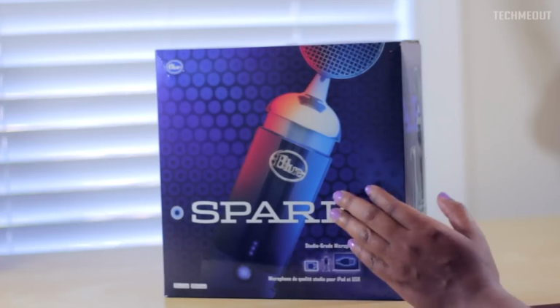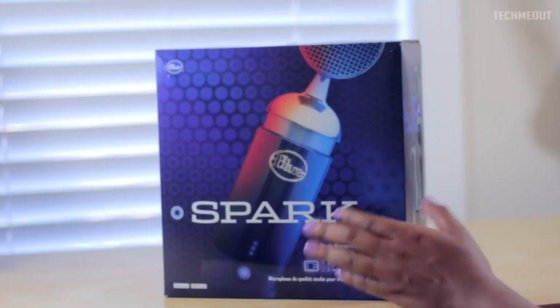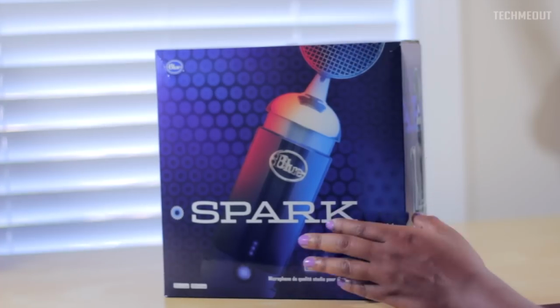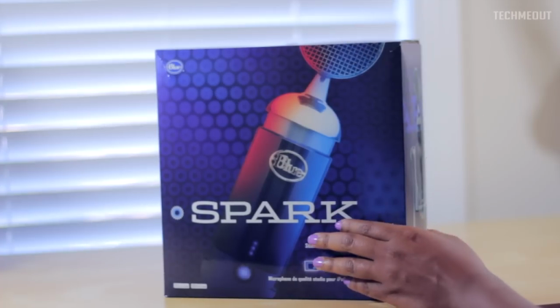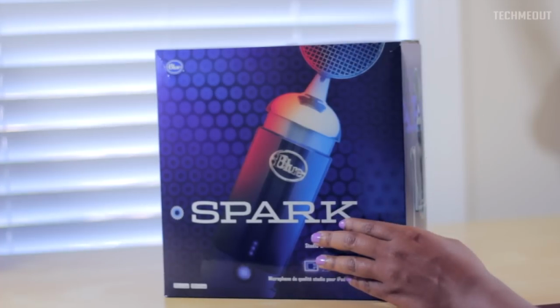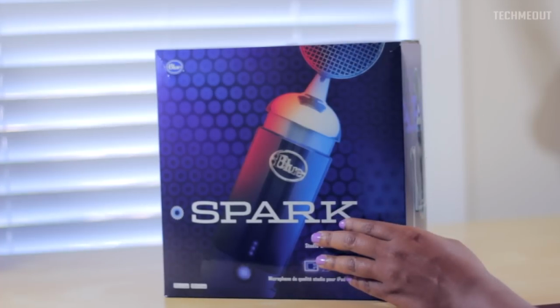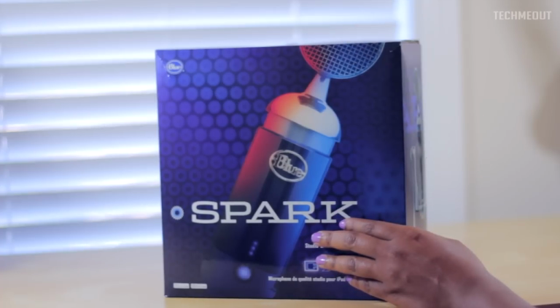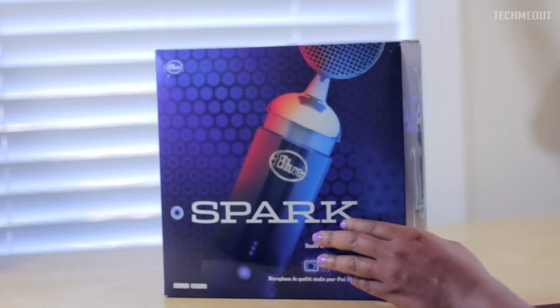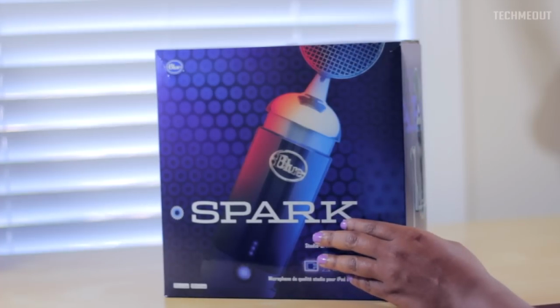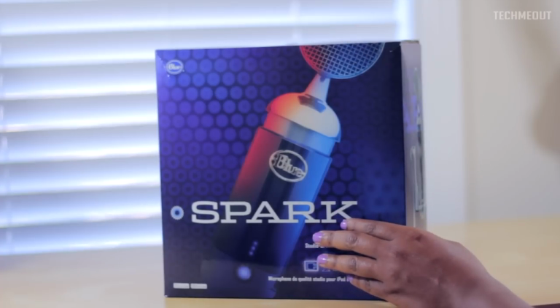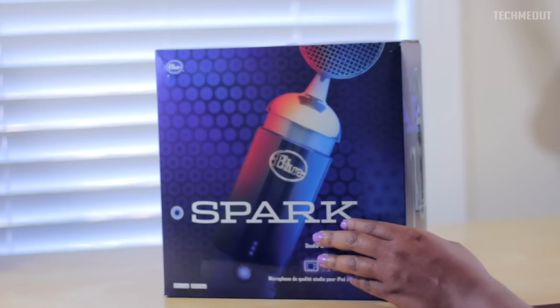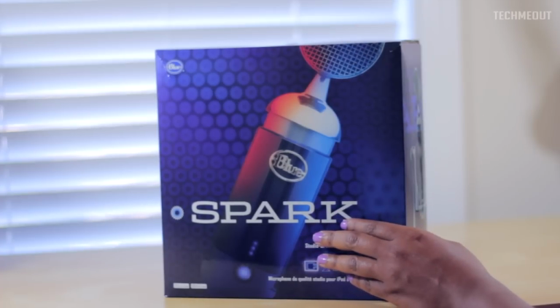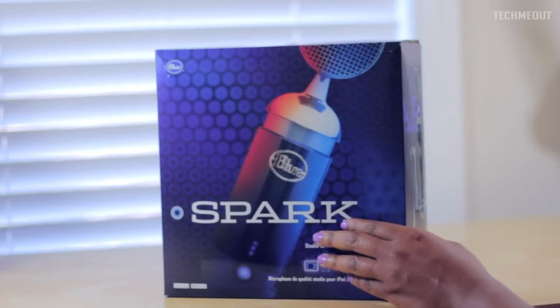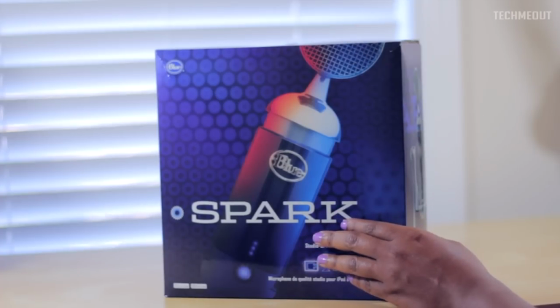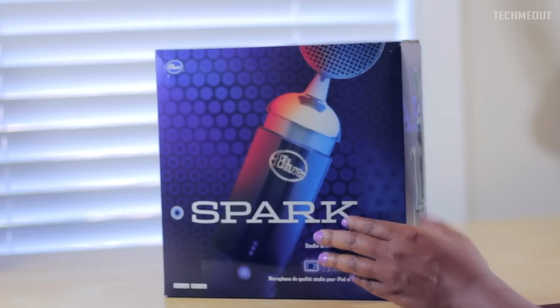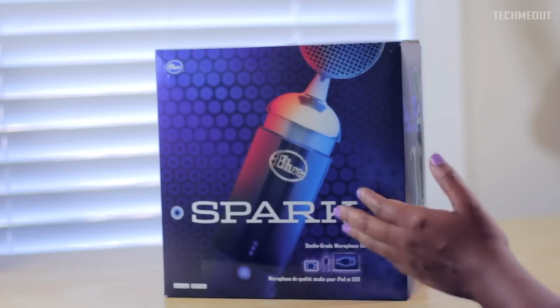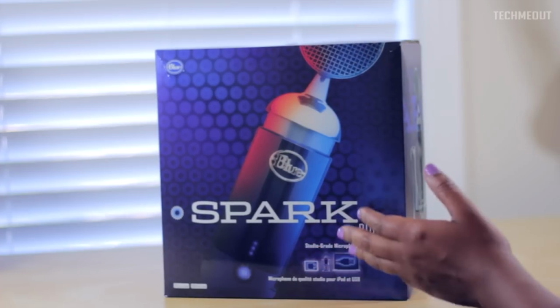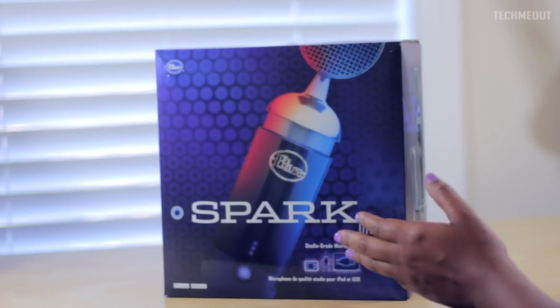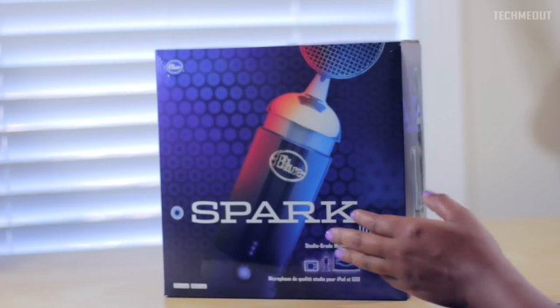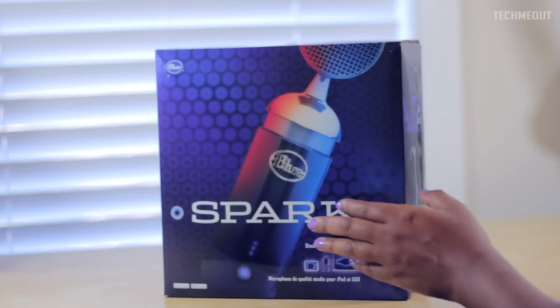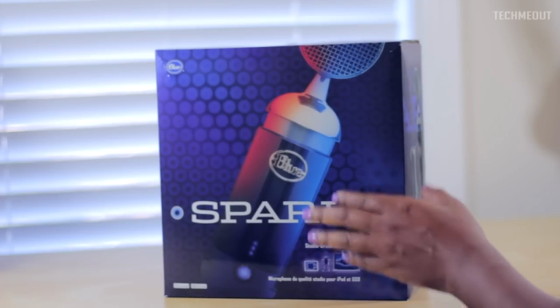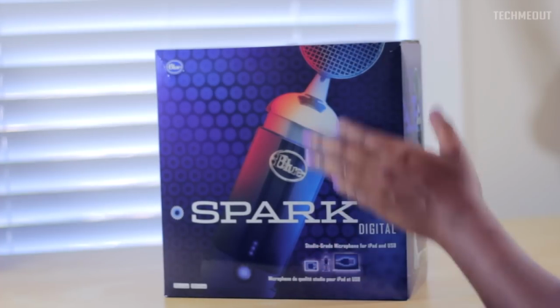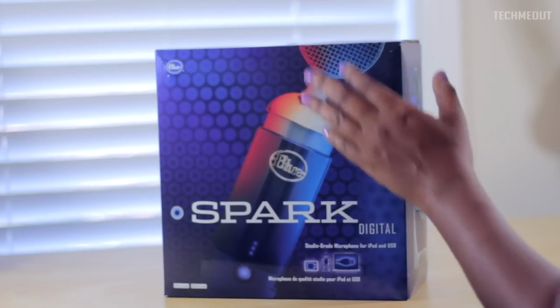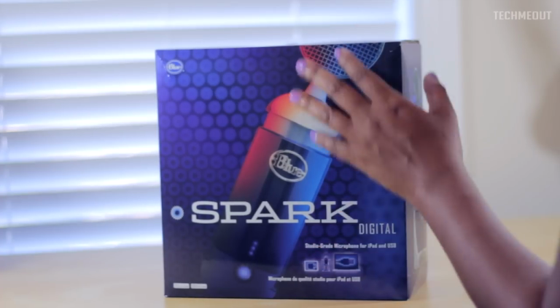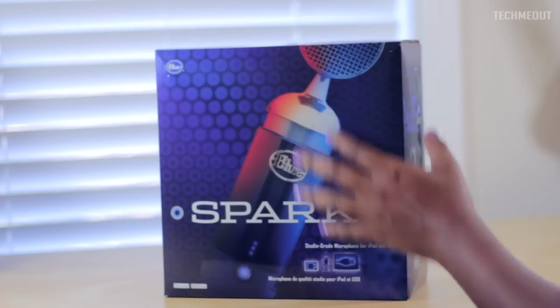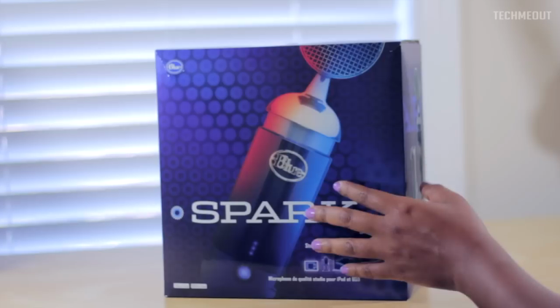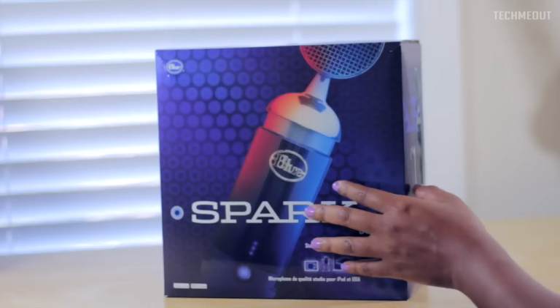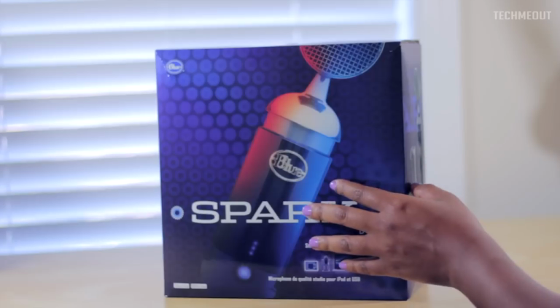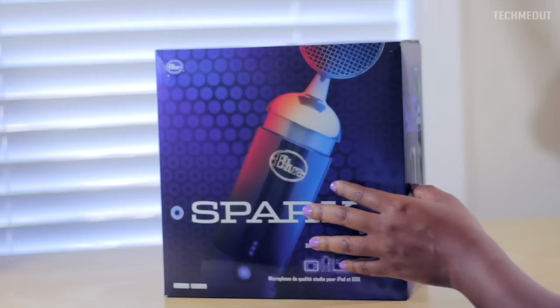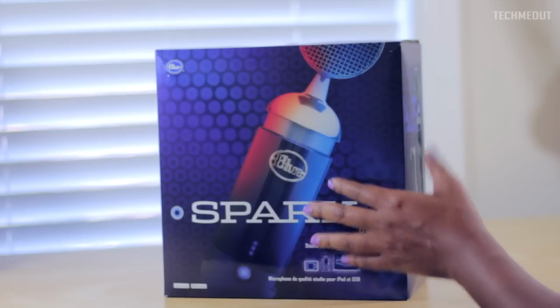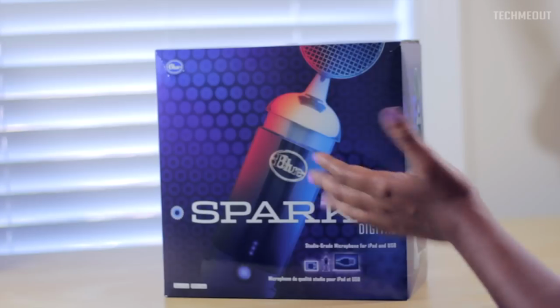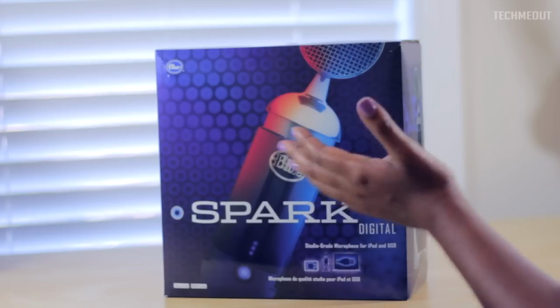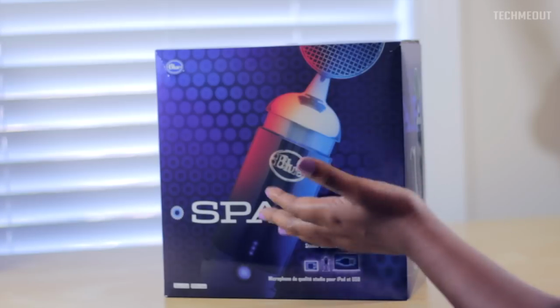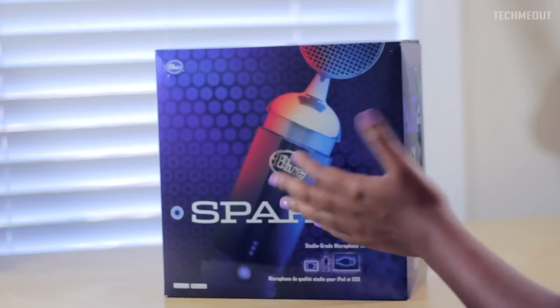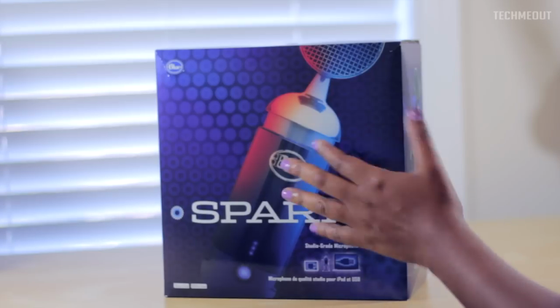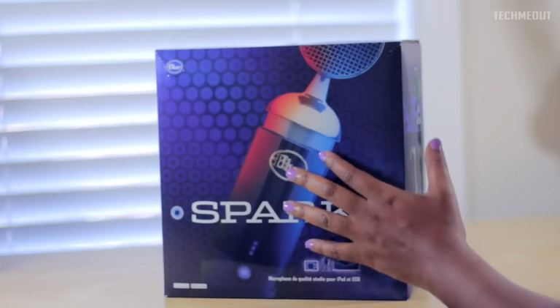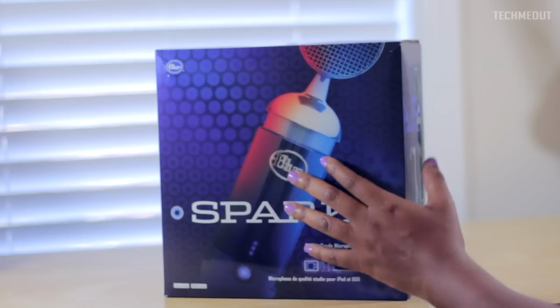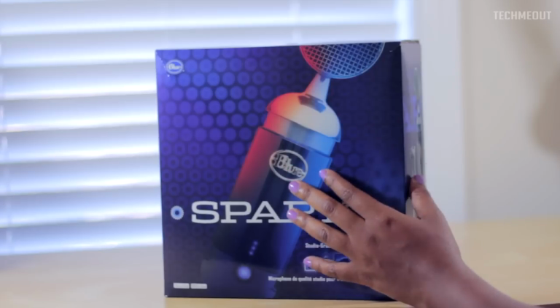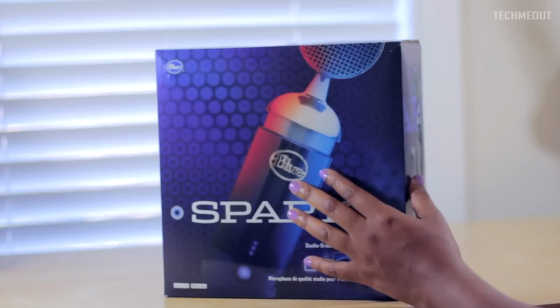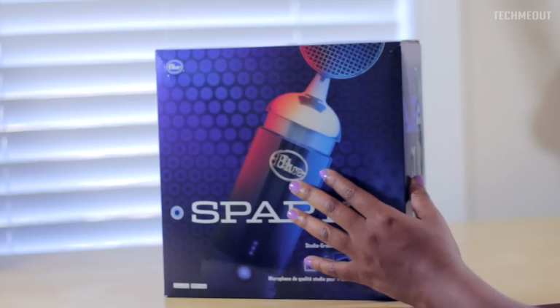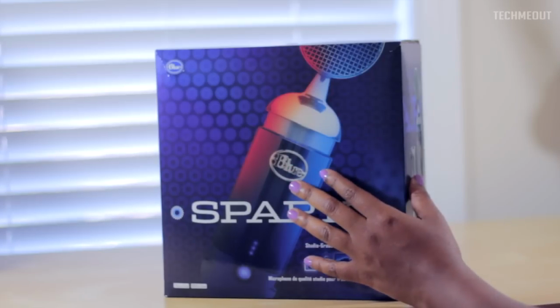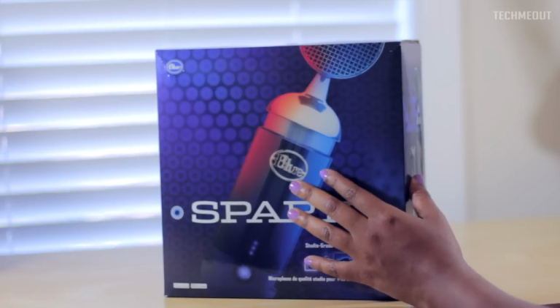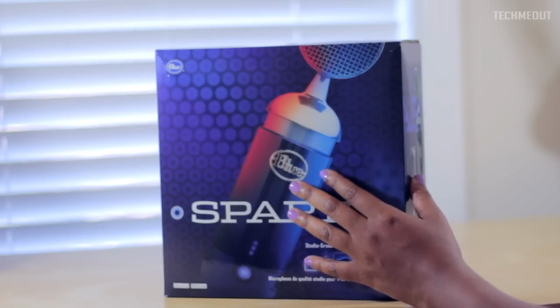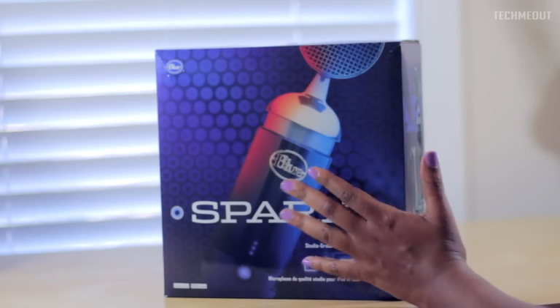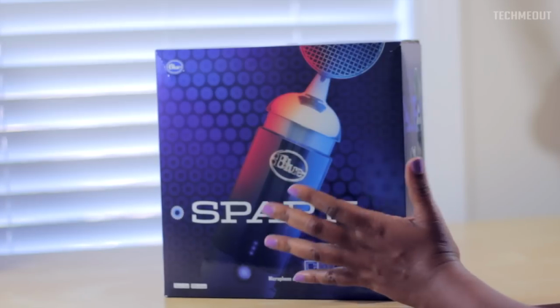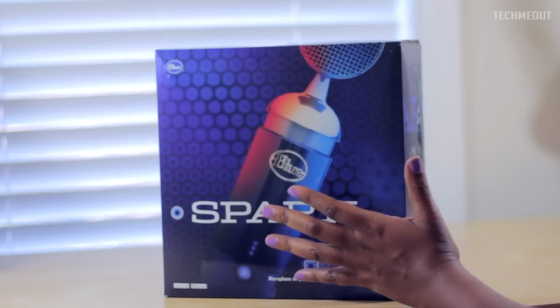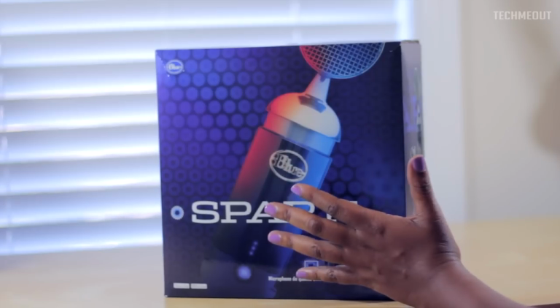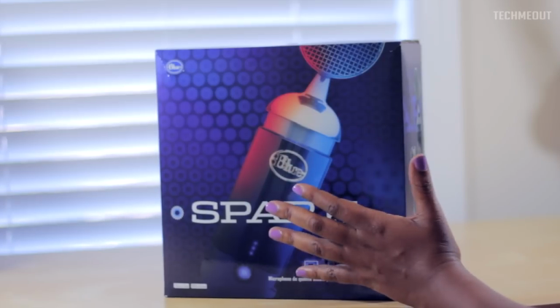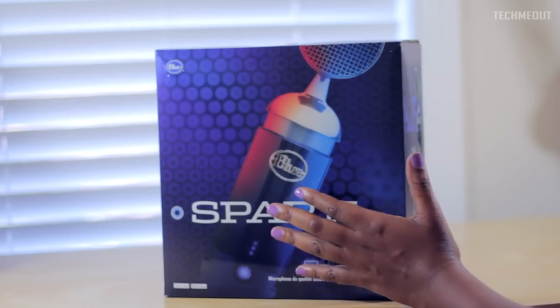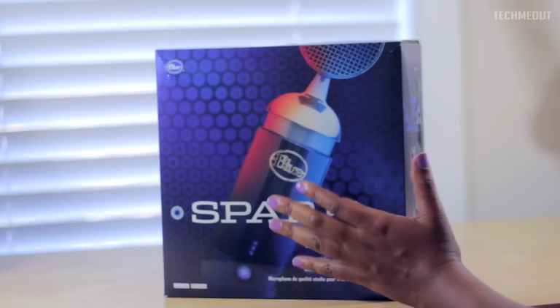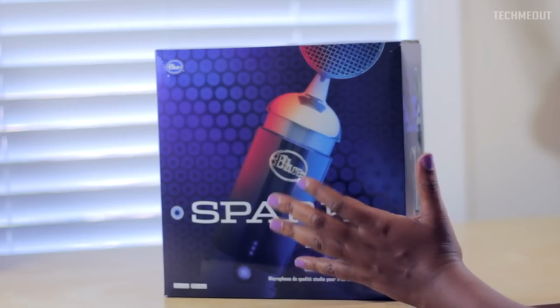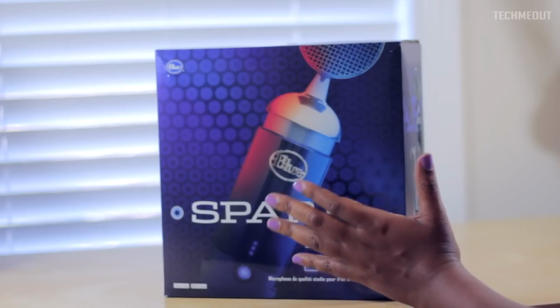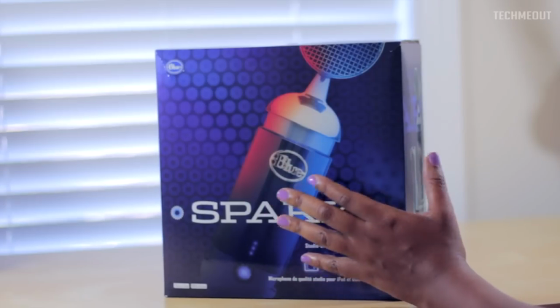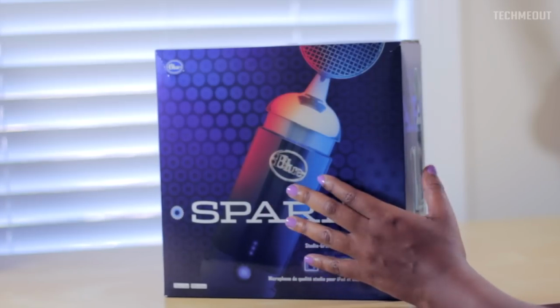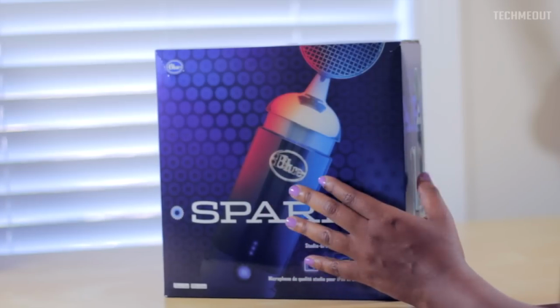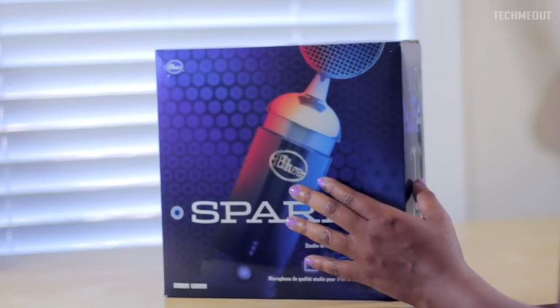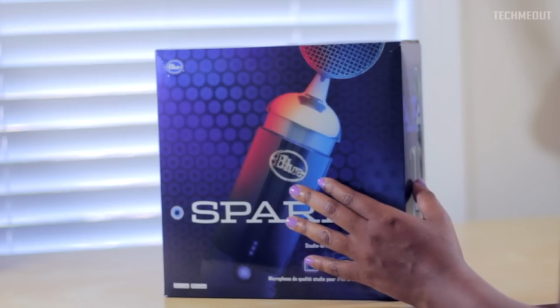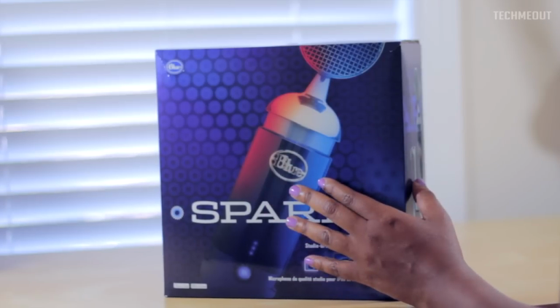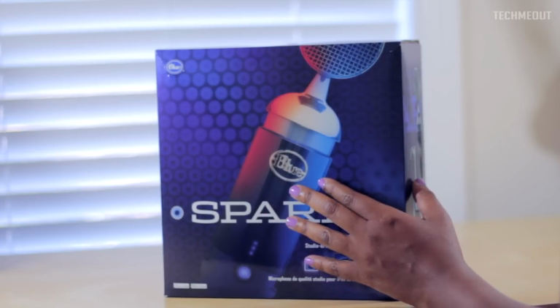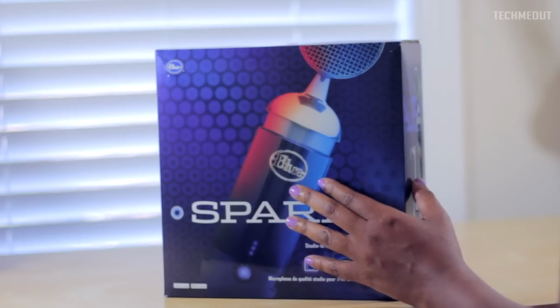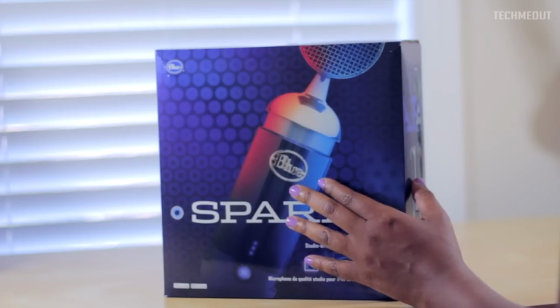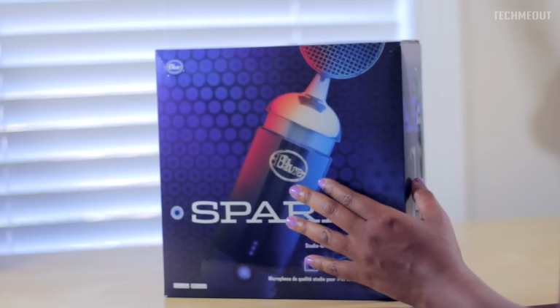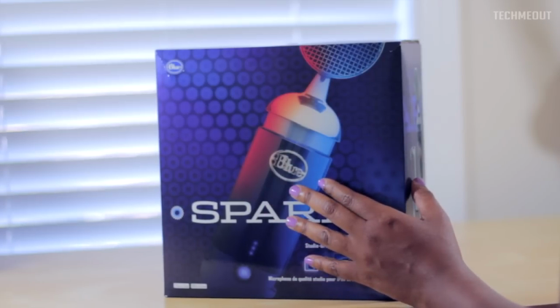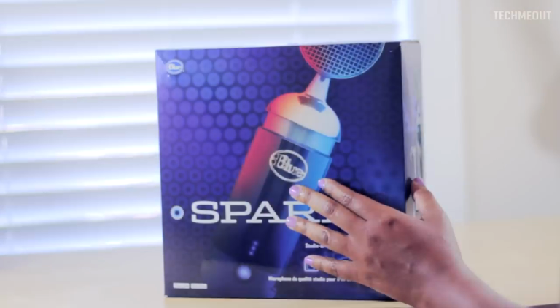I'm not going to go into an in-depth review of the microphone. The purpose of this video is to unbox it, so let me go ahead and get started with that.